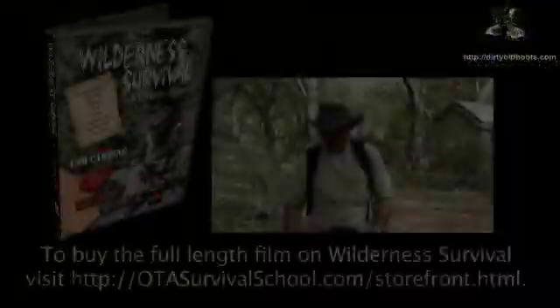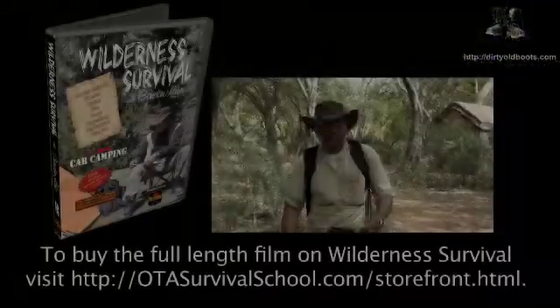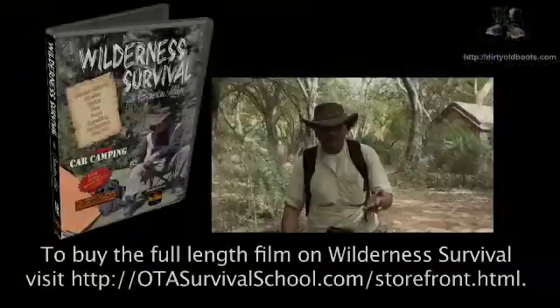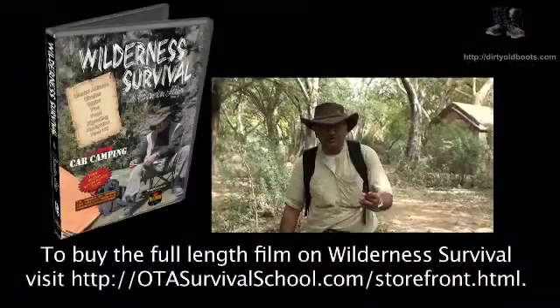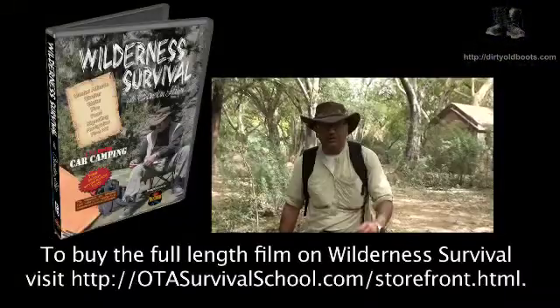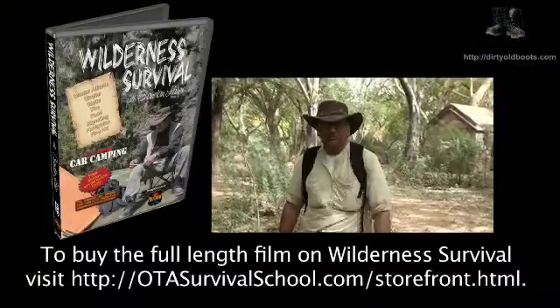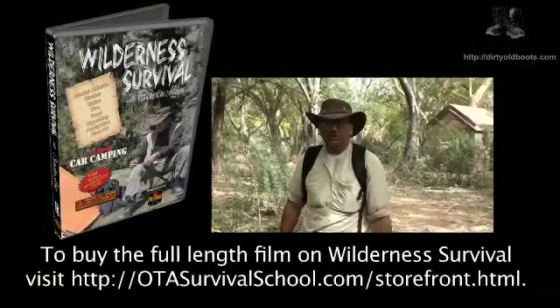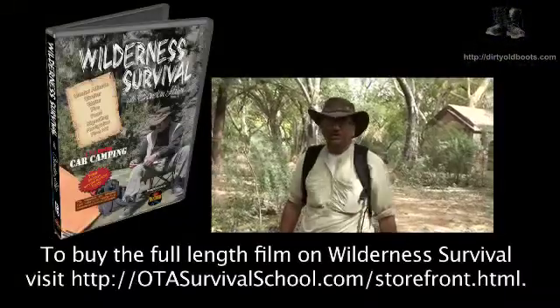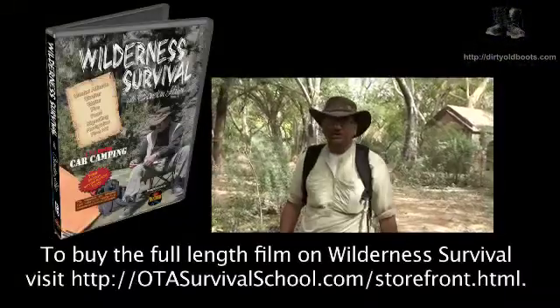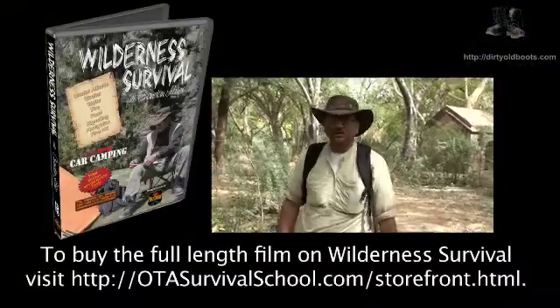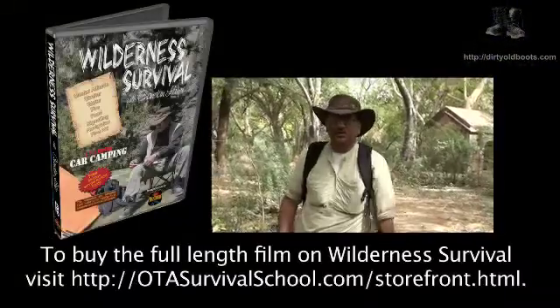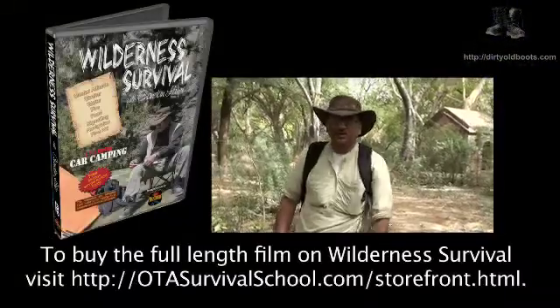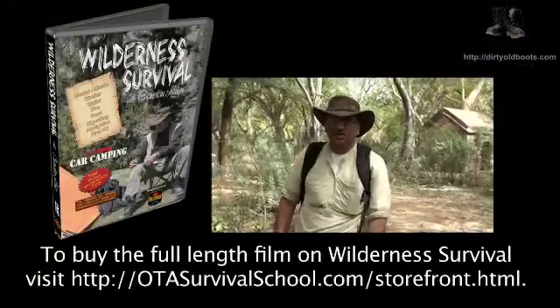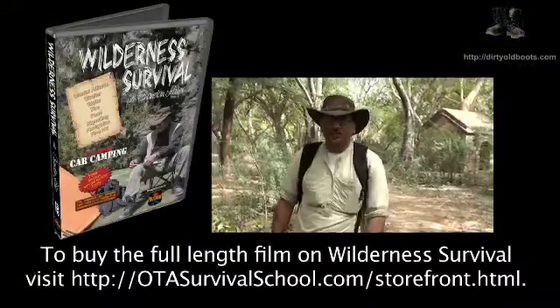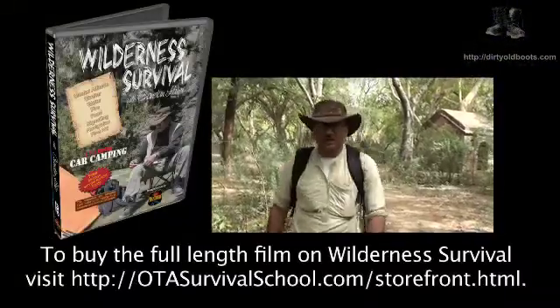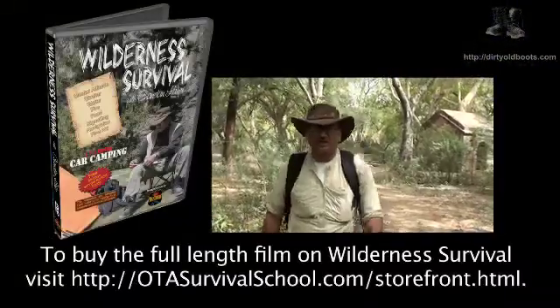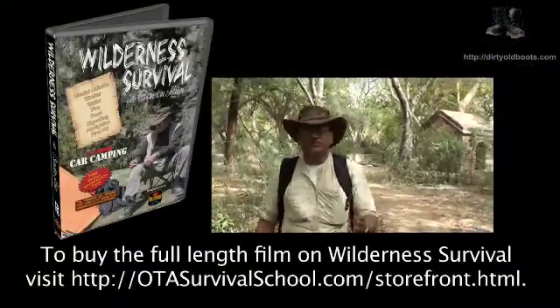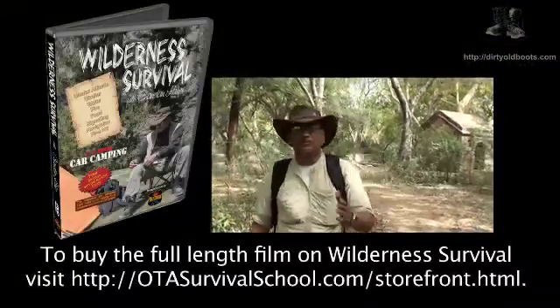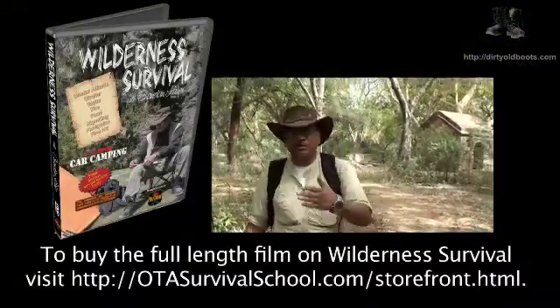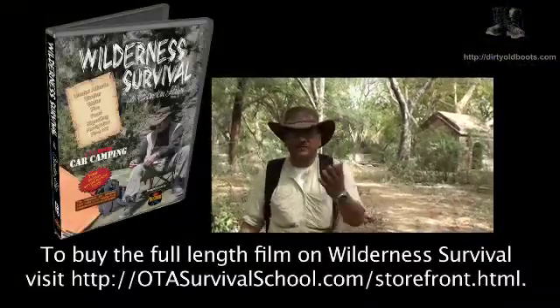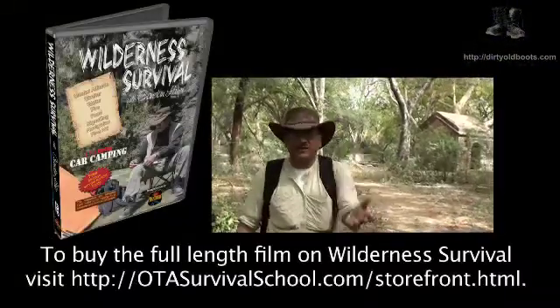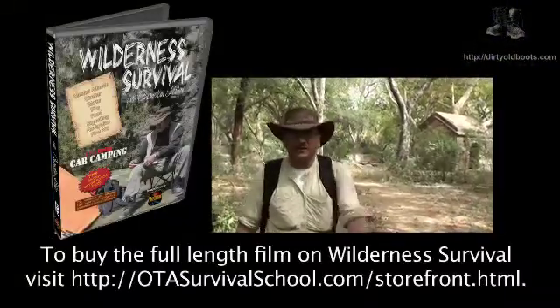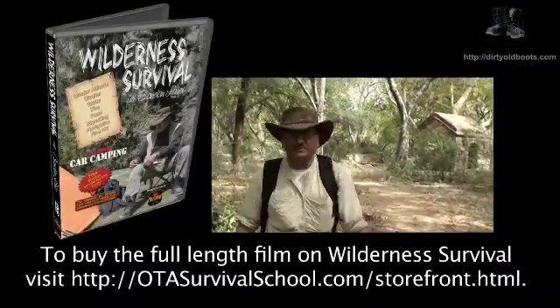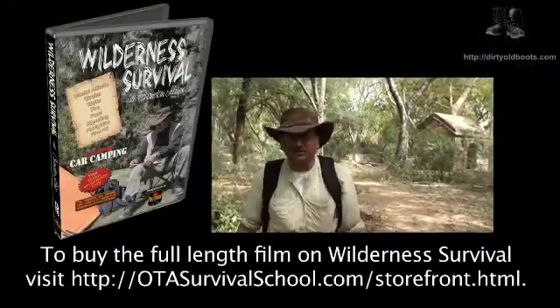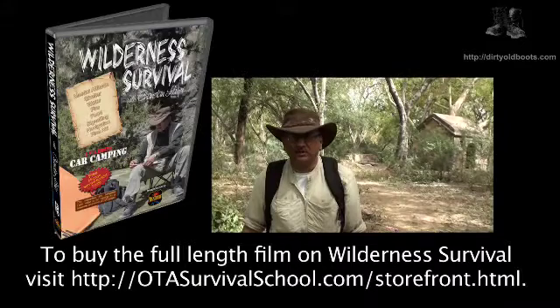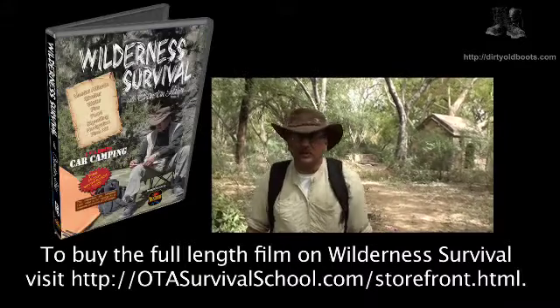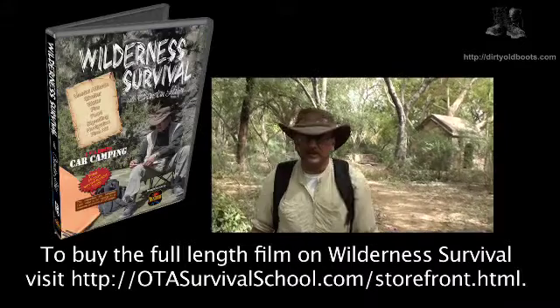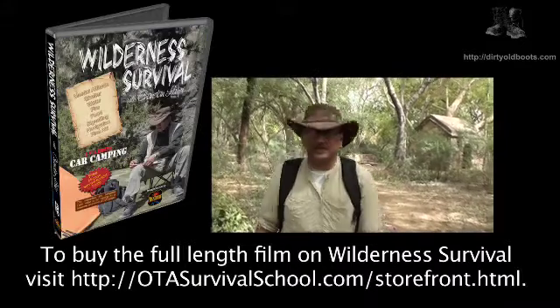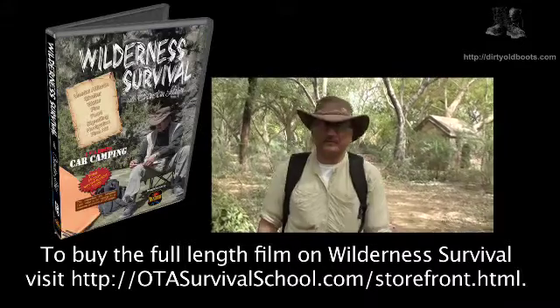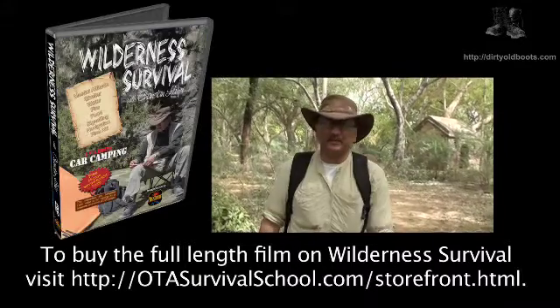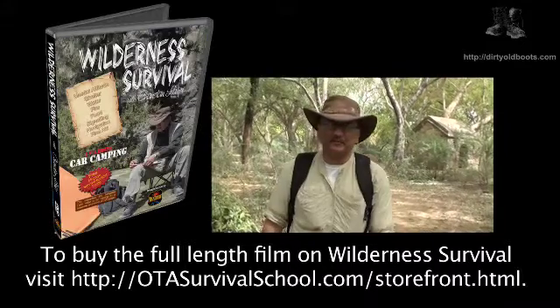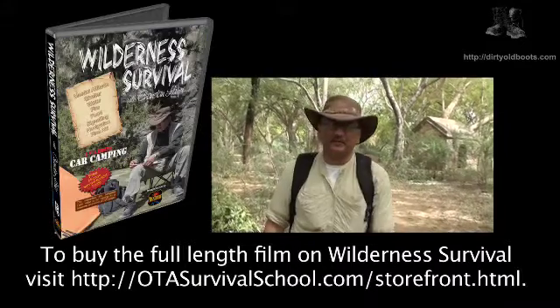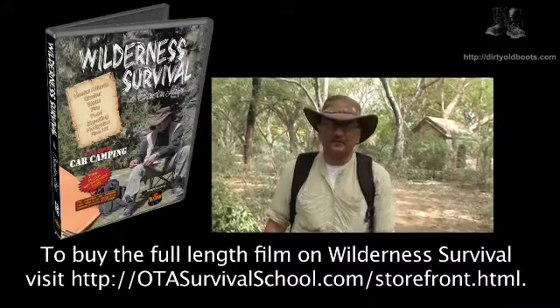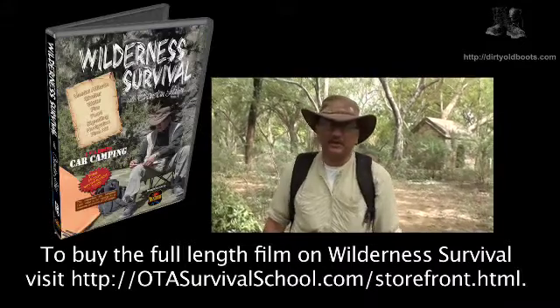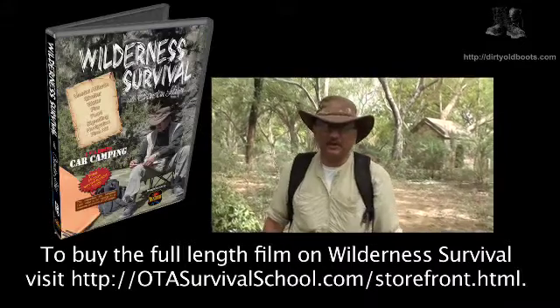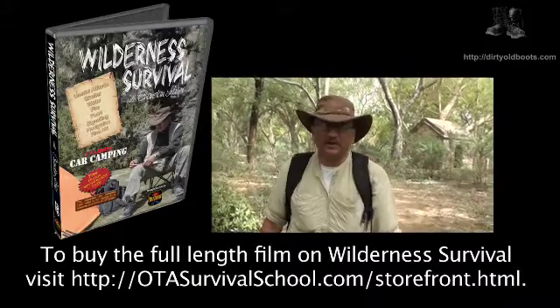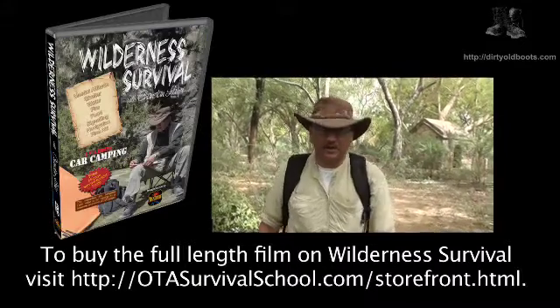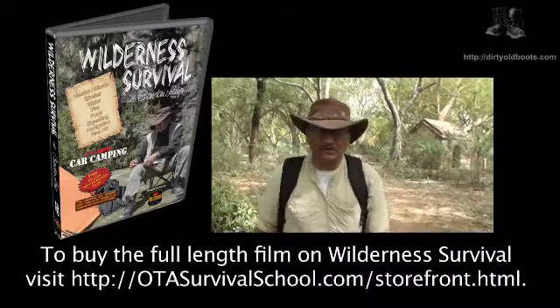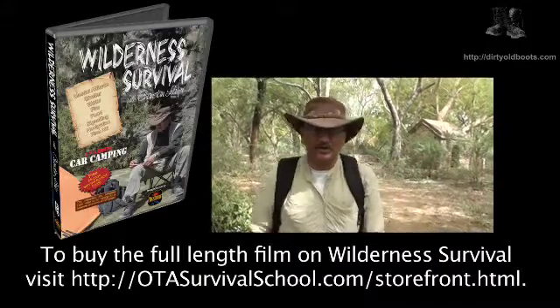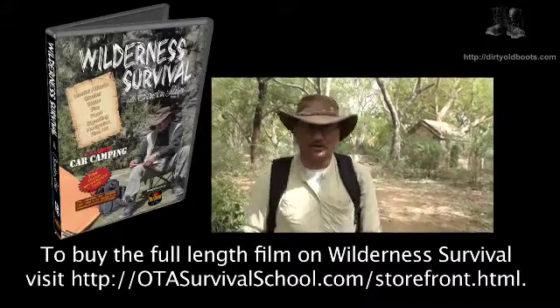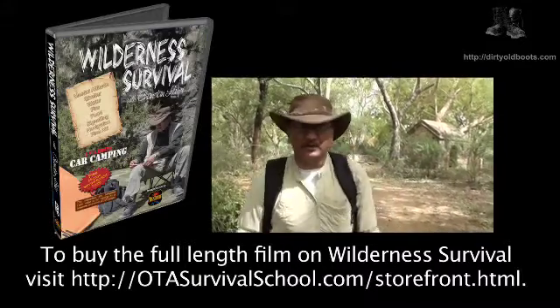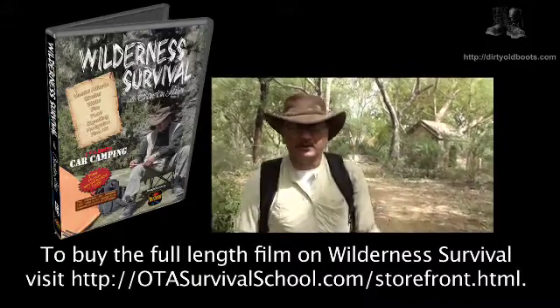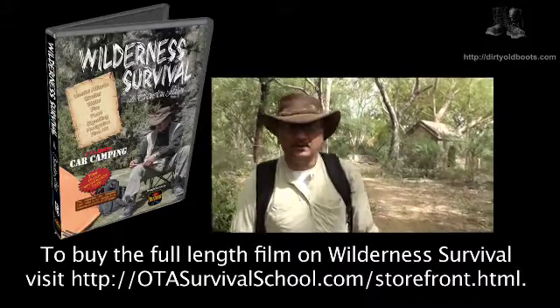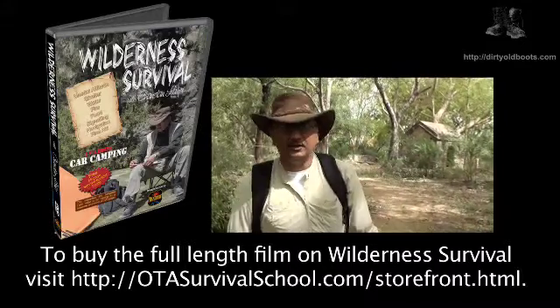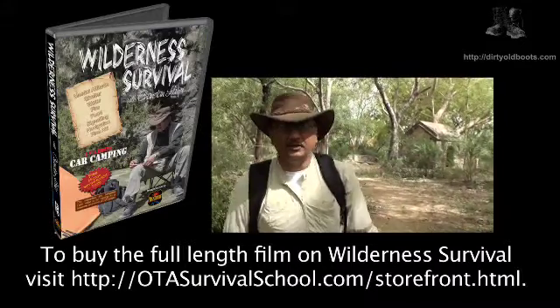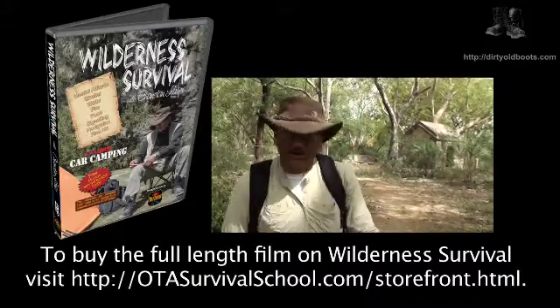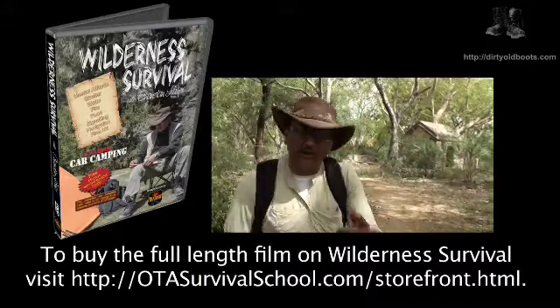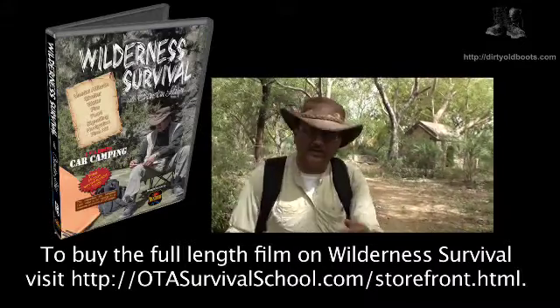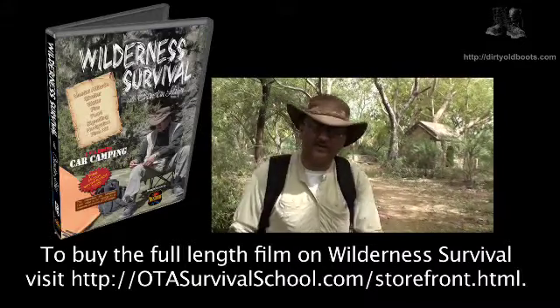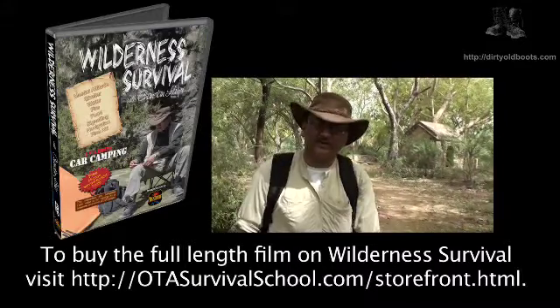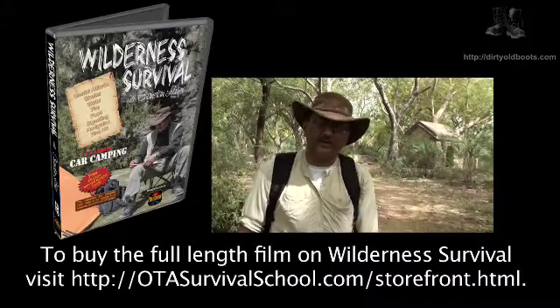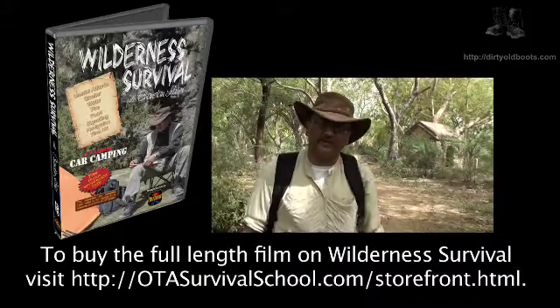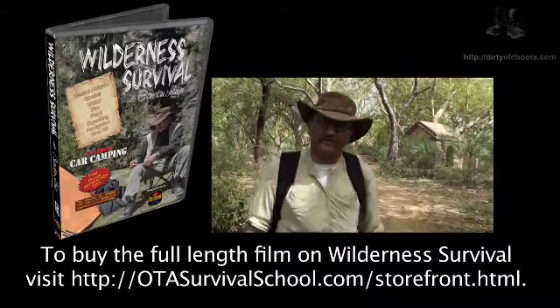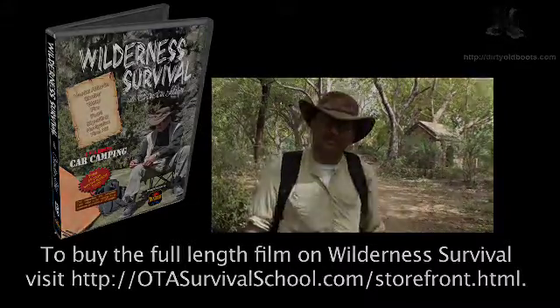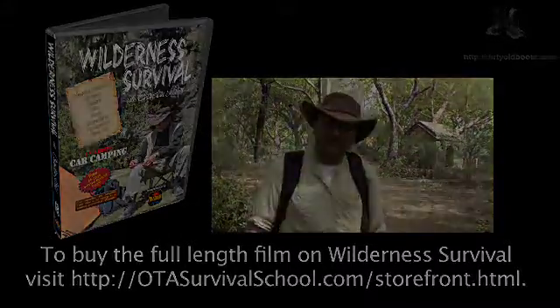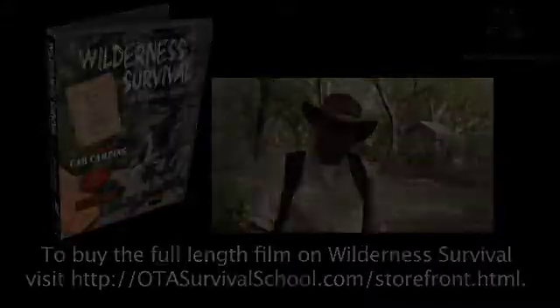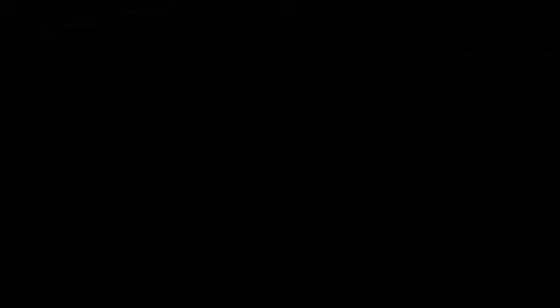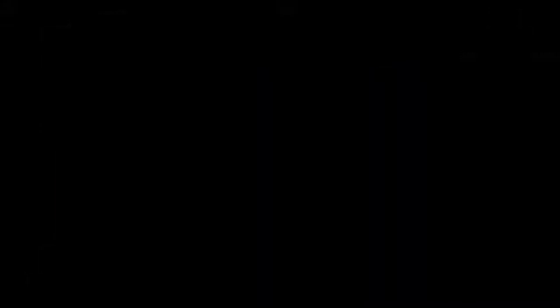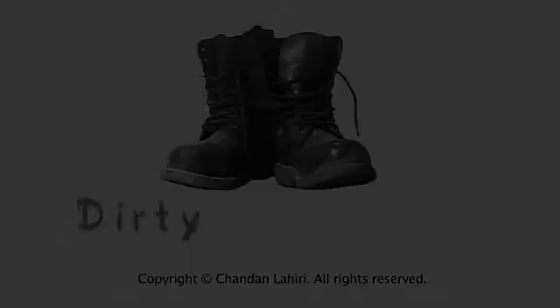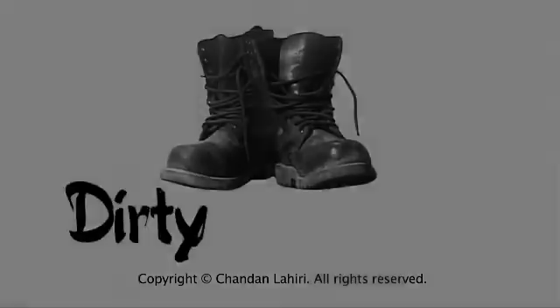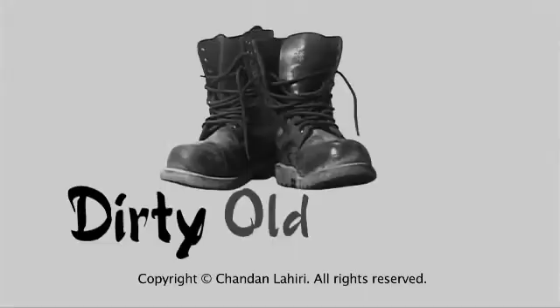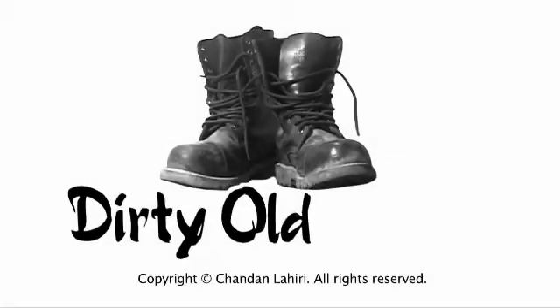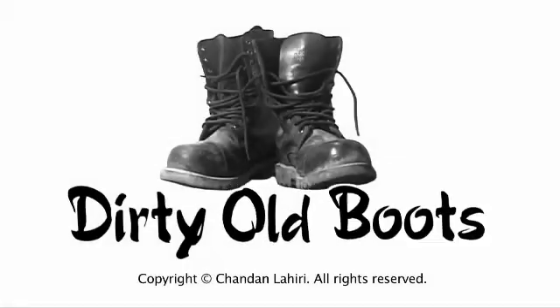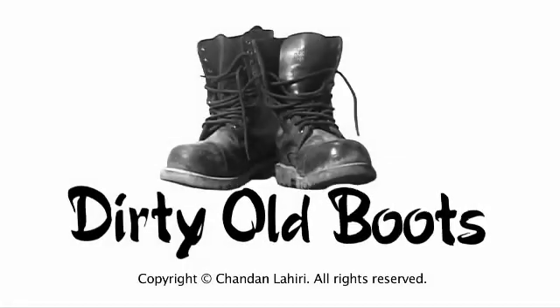If you want to learn more or become more of an expert on wilderness survival, come and join the OTA Survival School. Let's go.